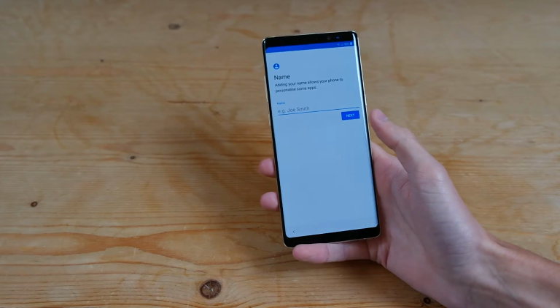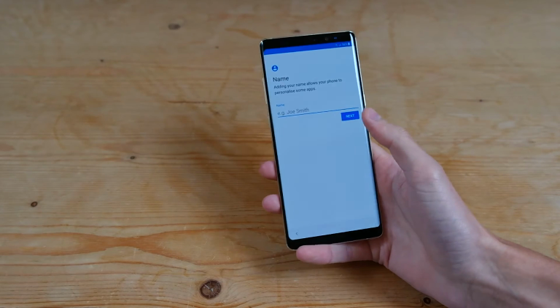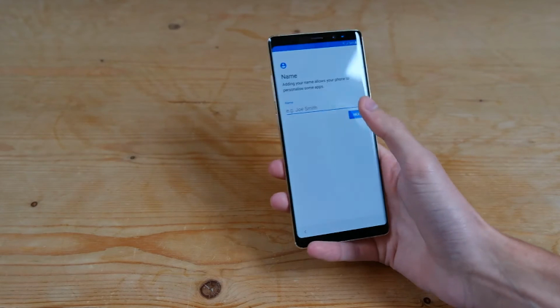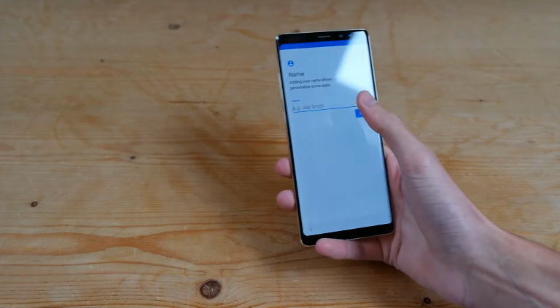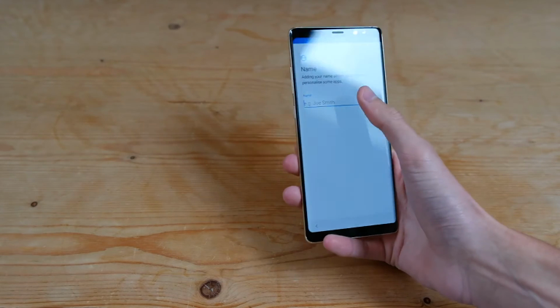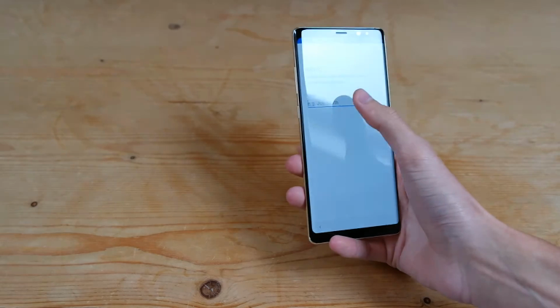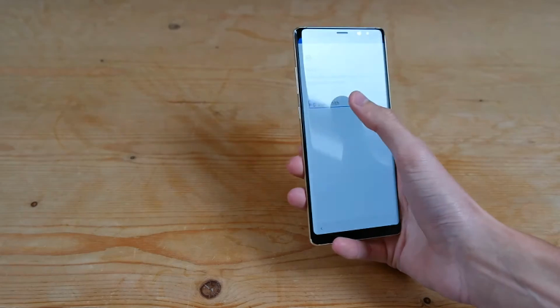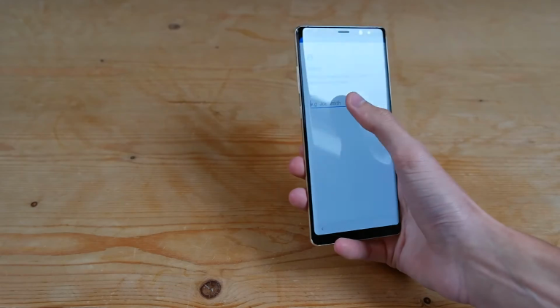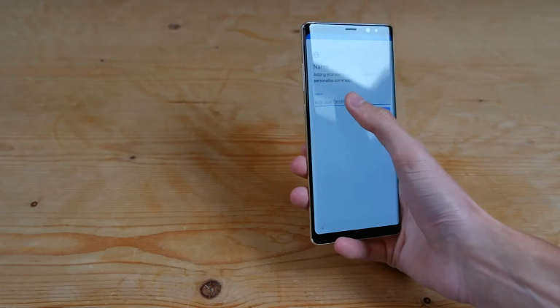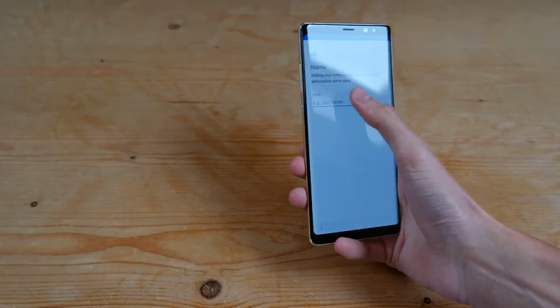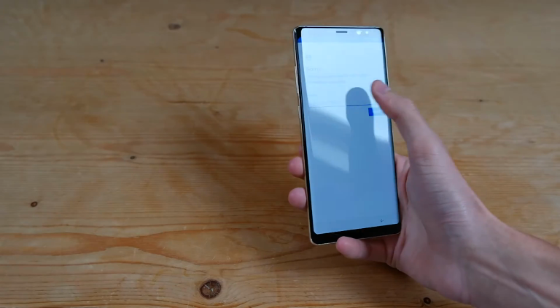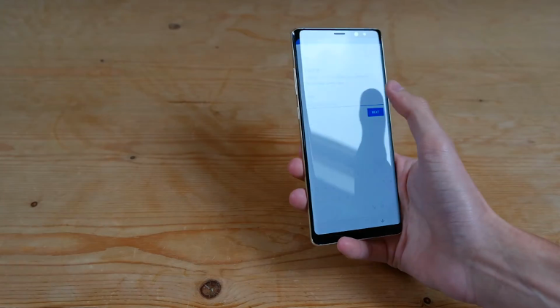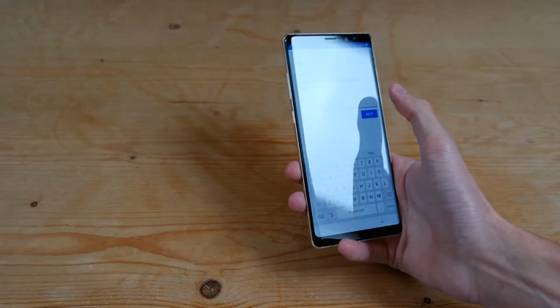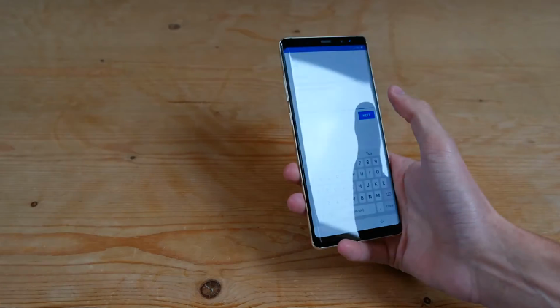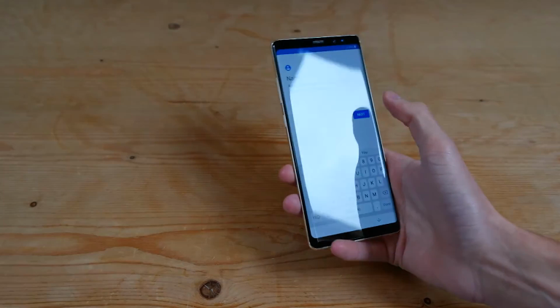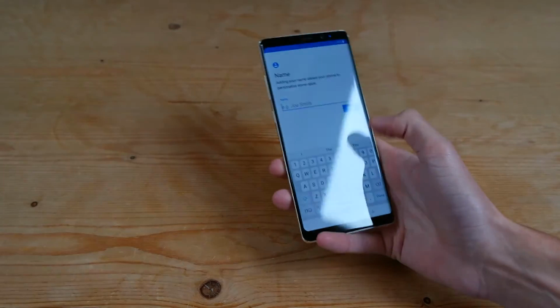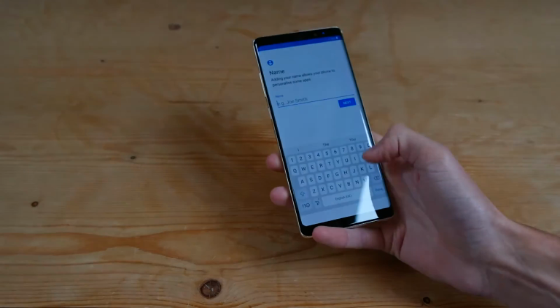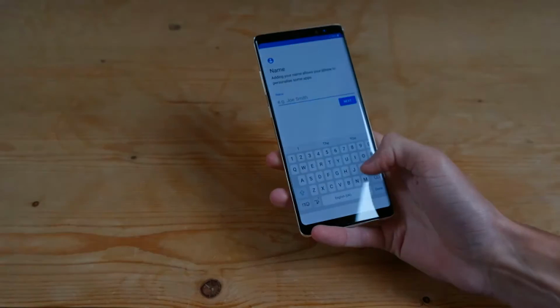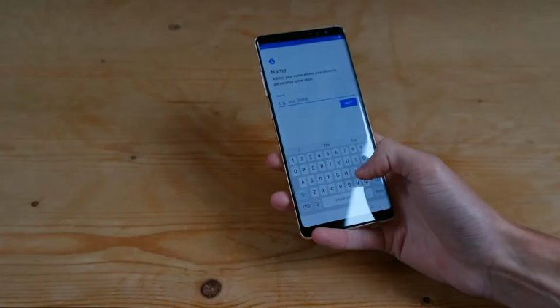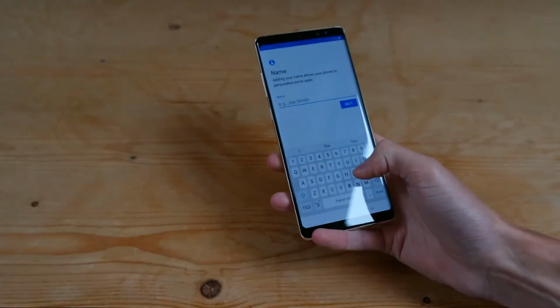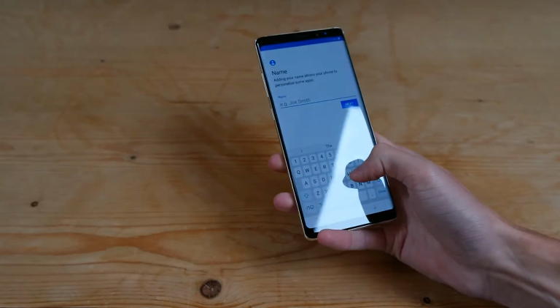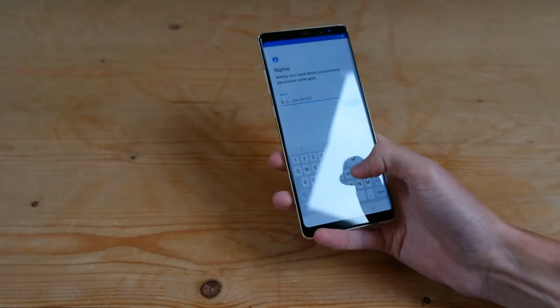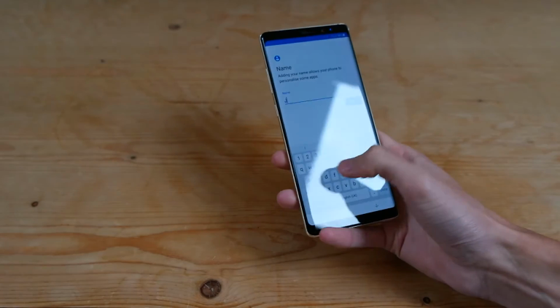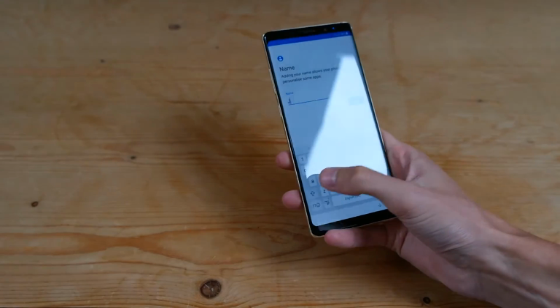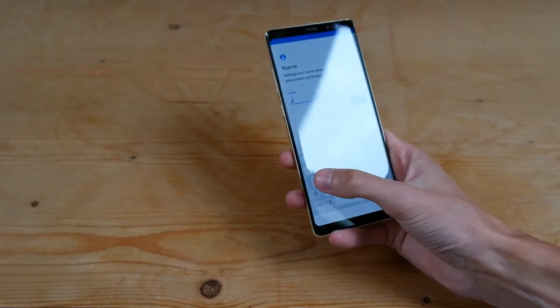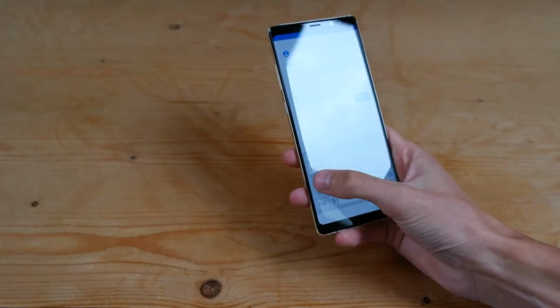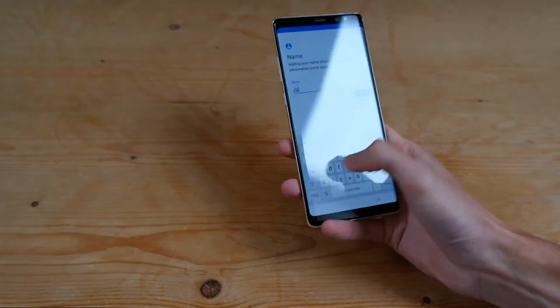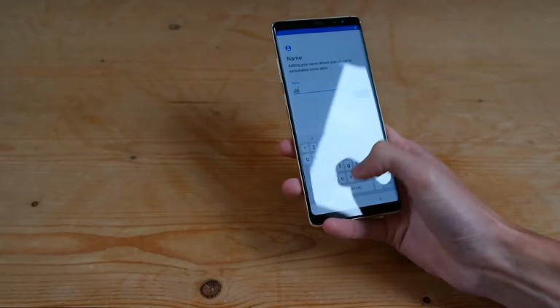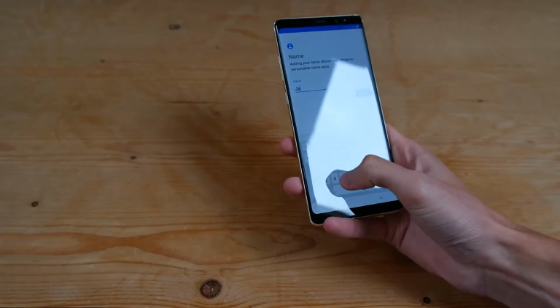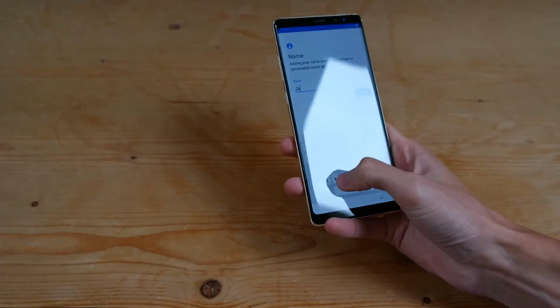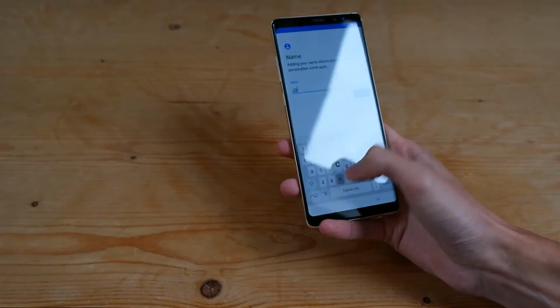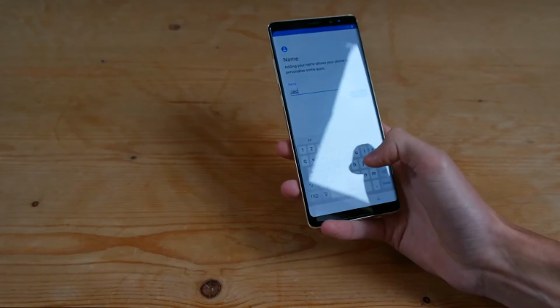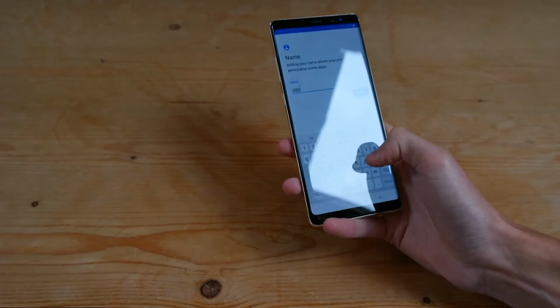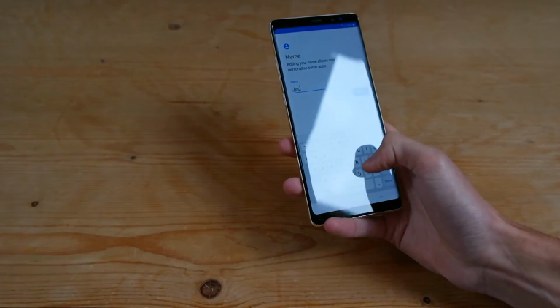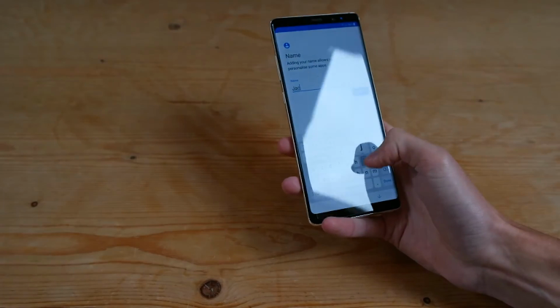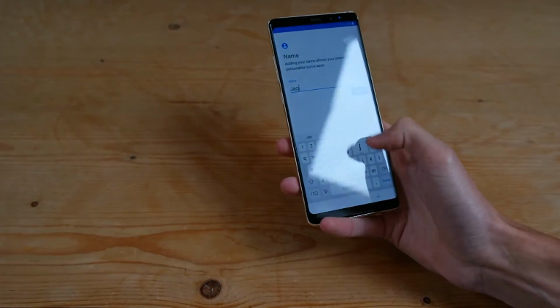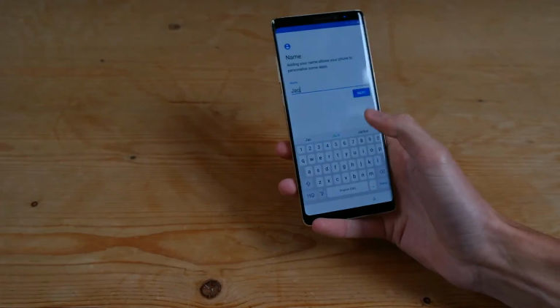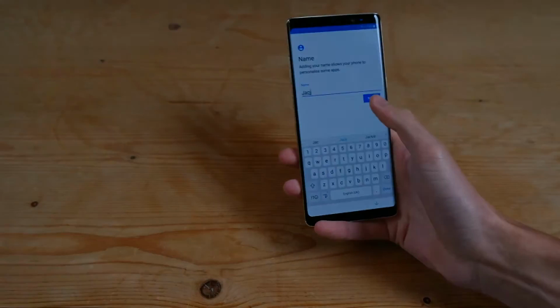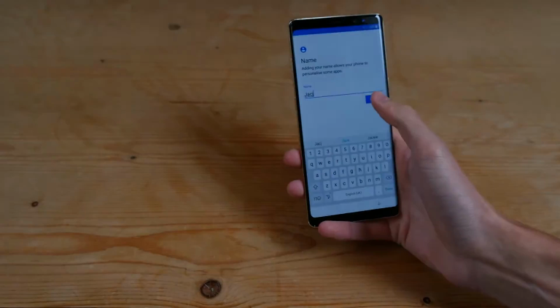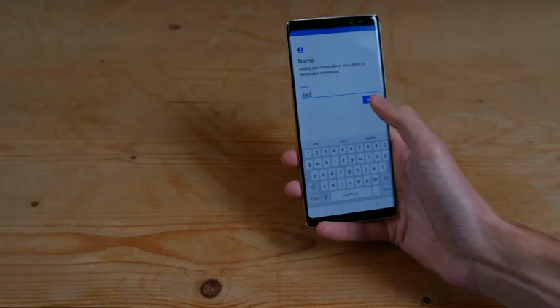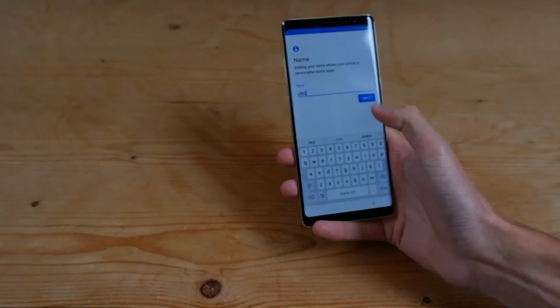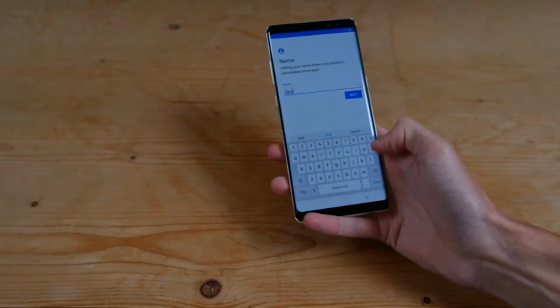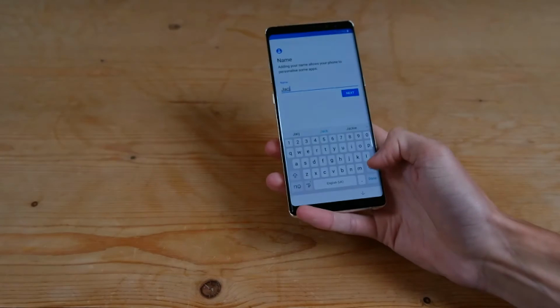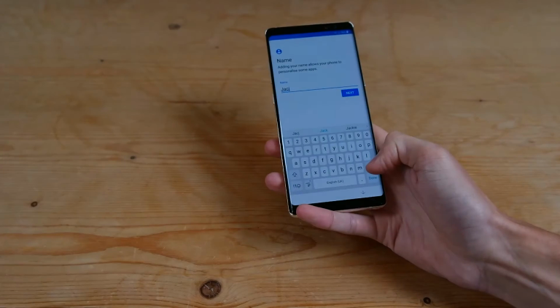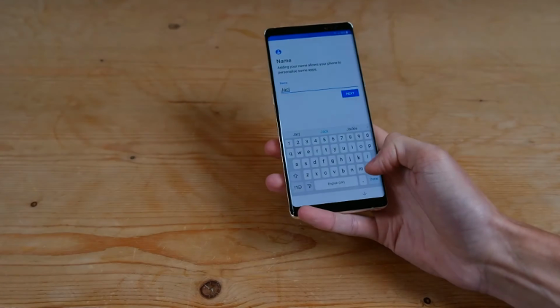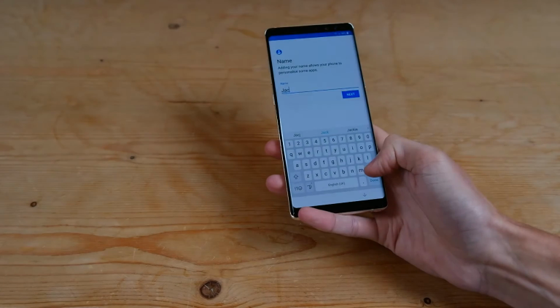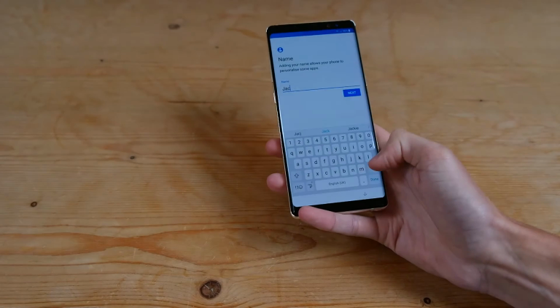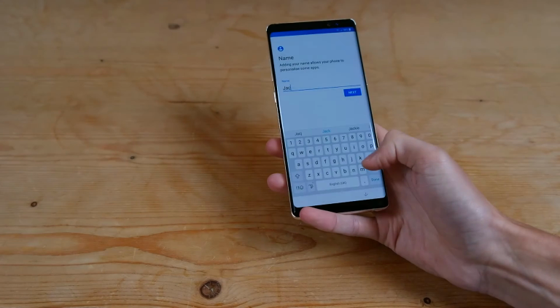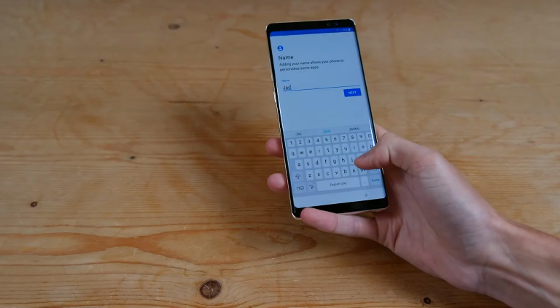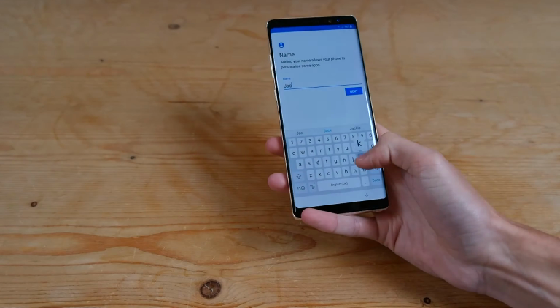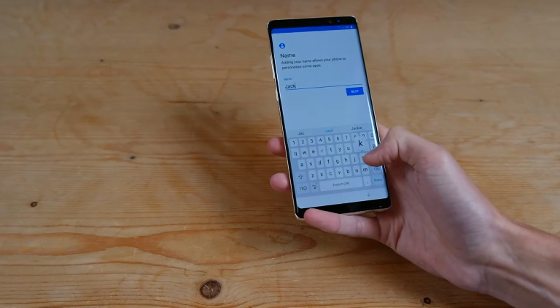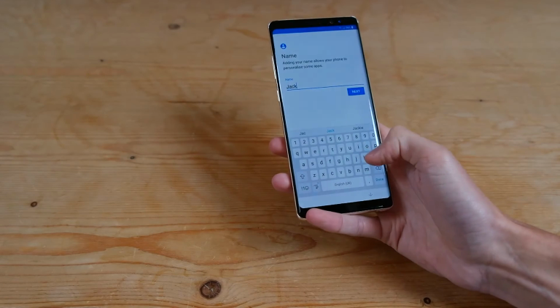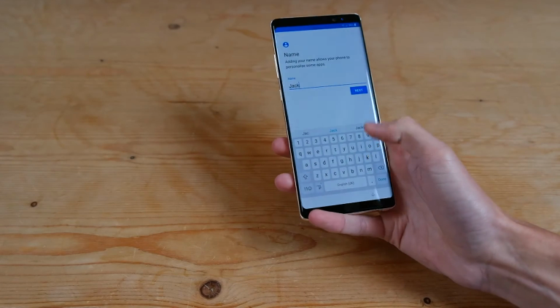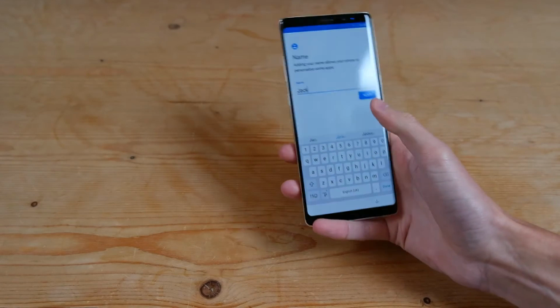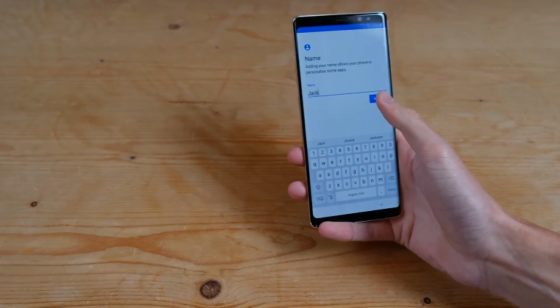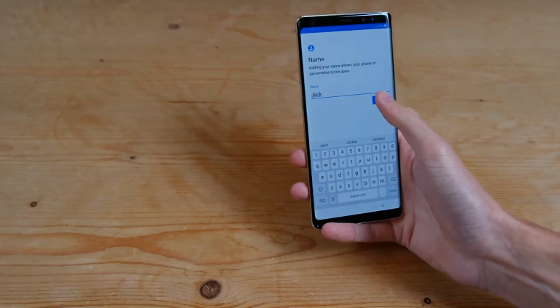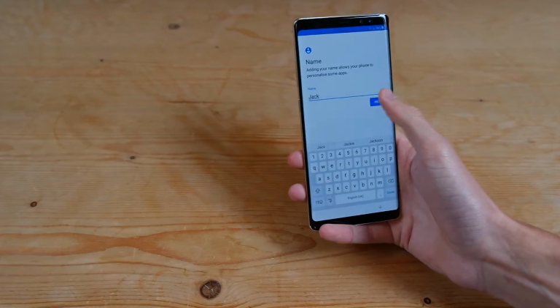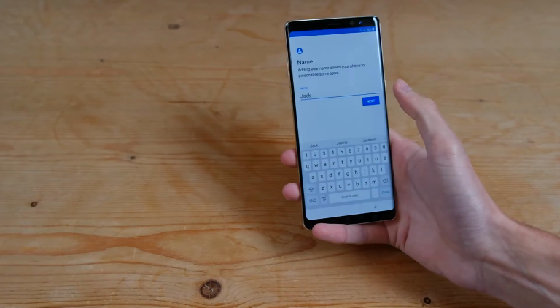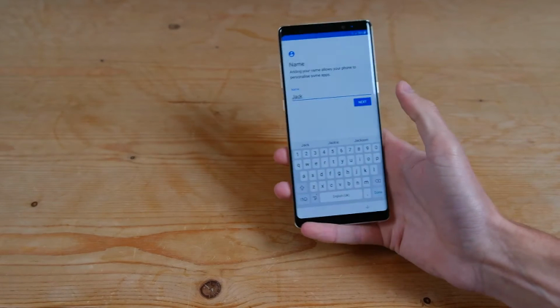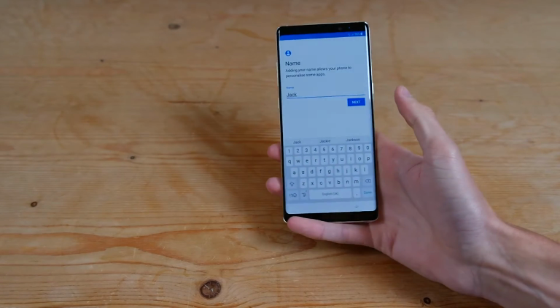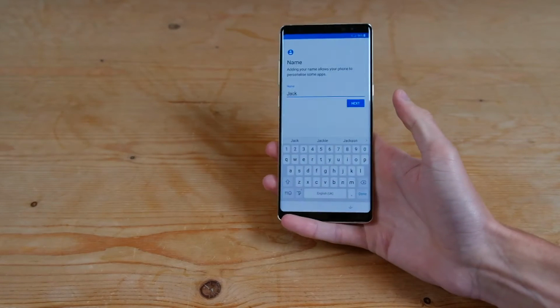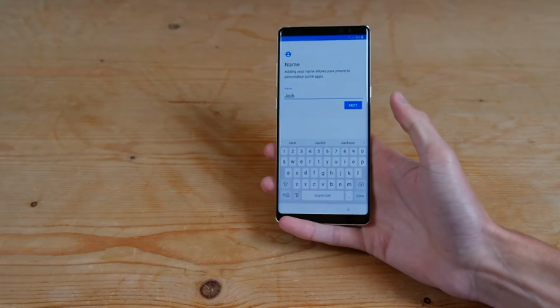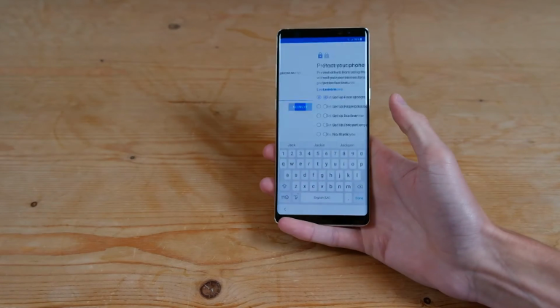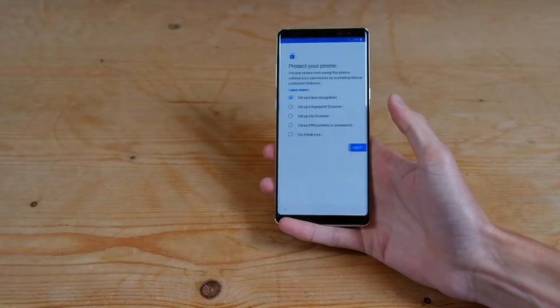And then you can go ahead and enter a name, so I'll just enter Jack, and then hit next.